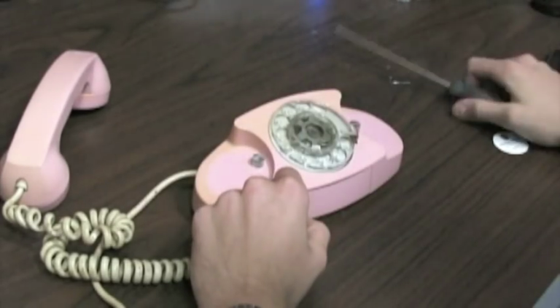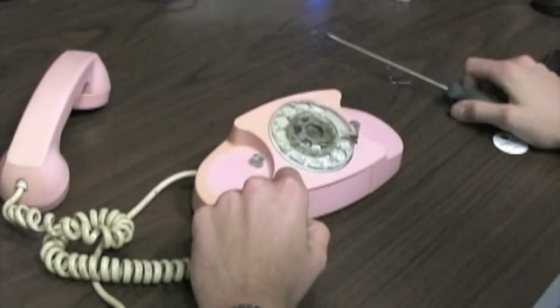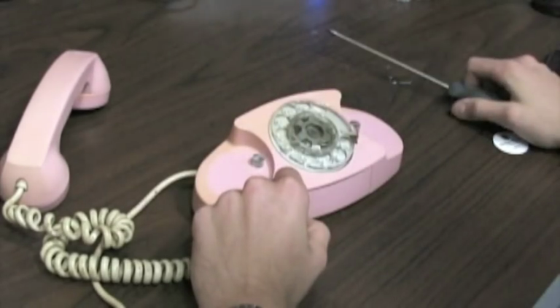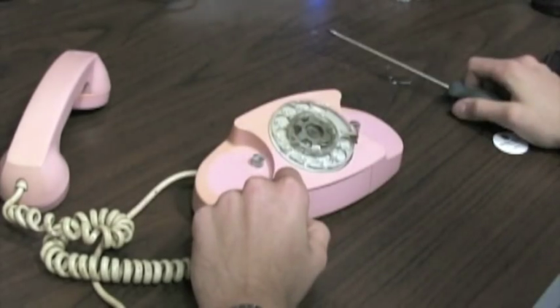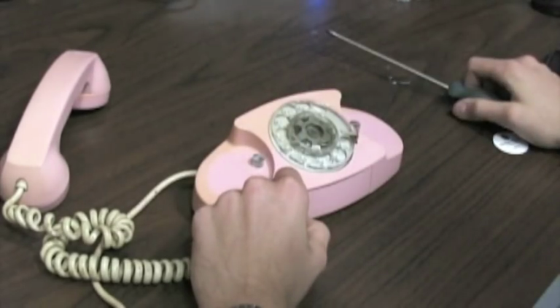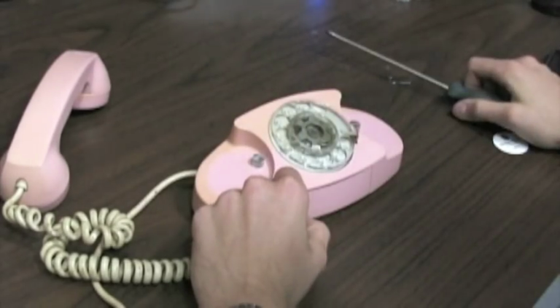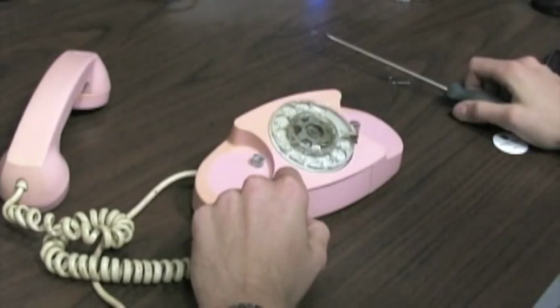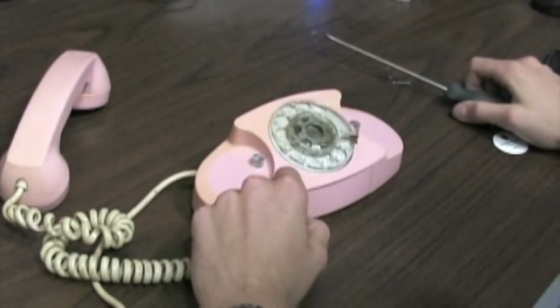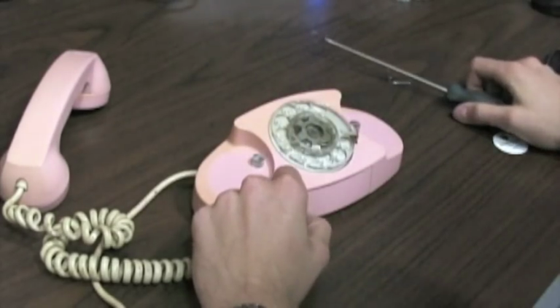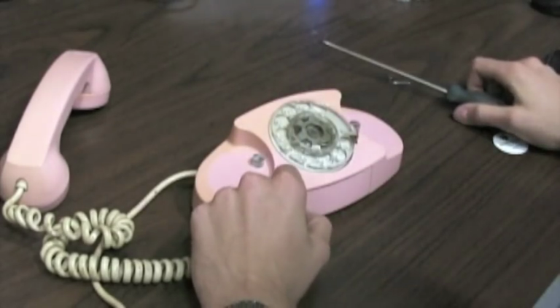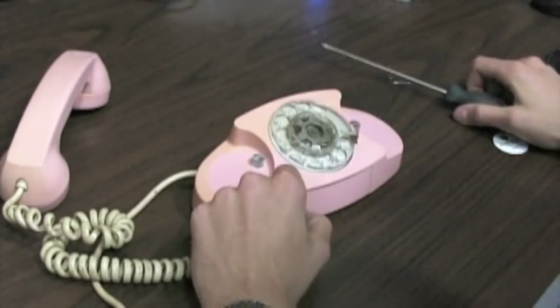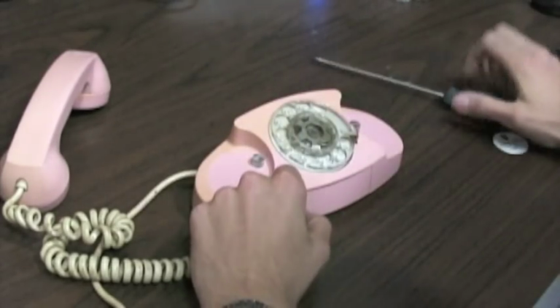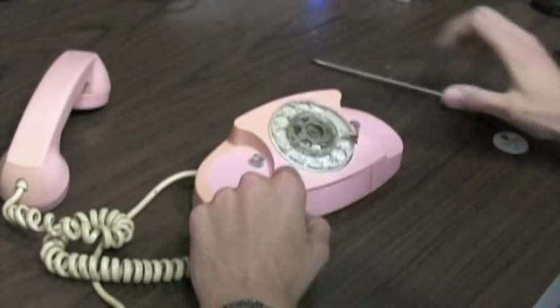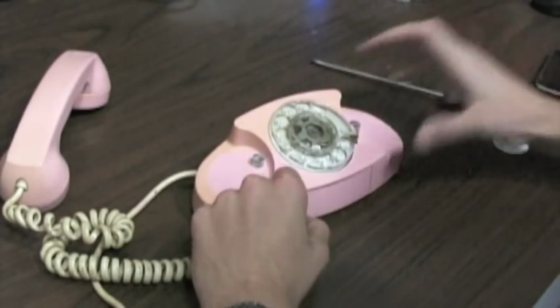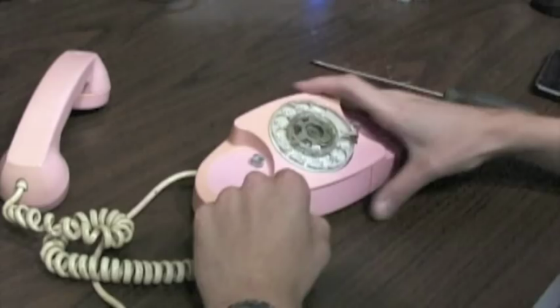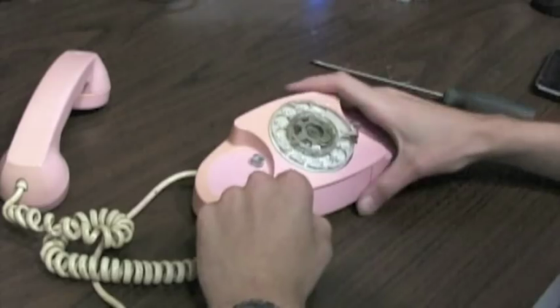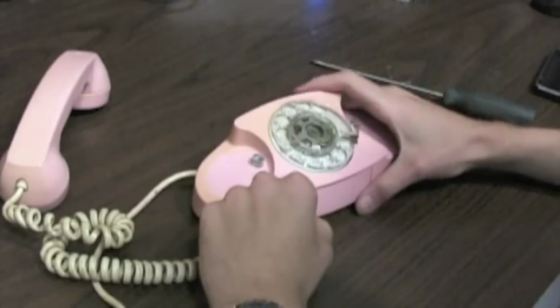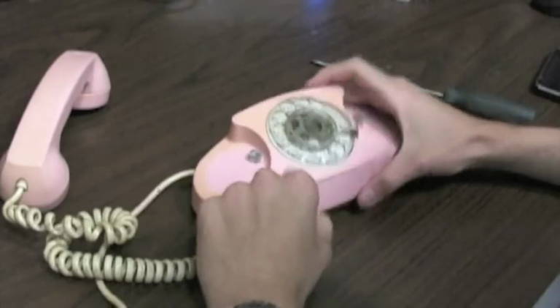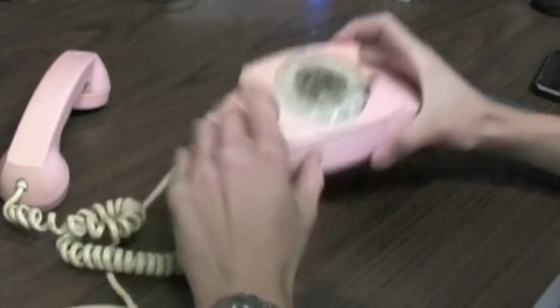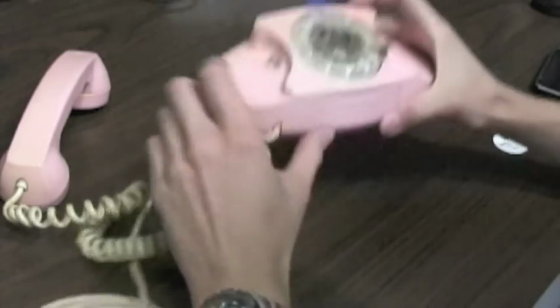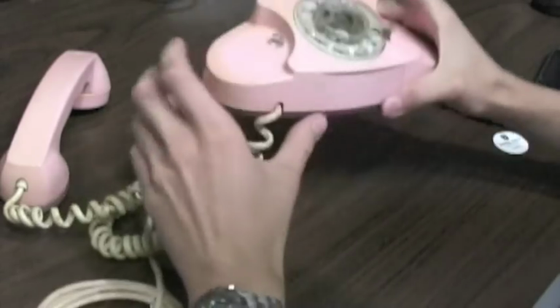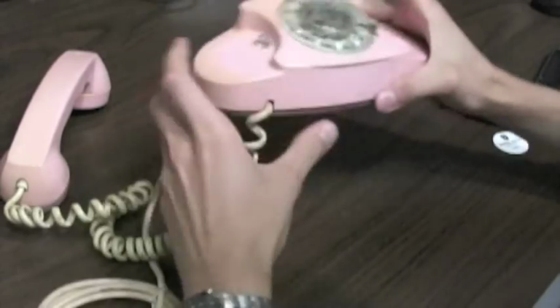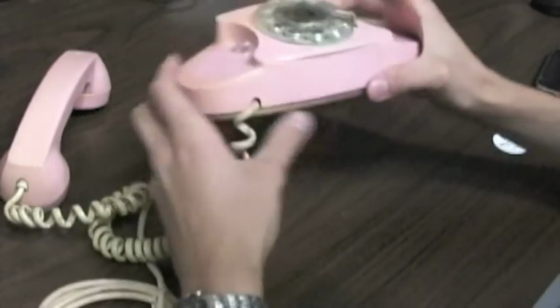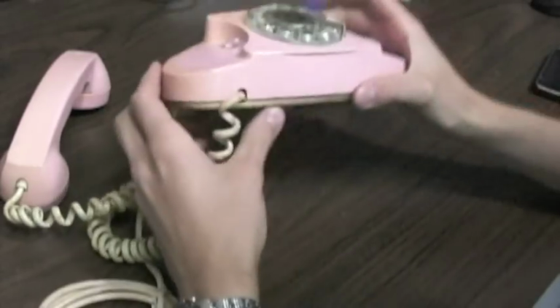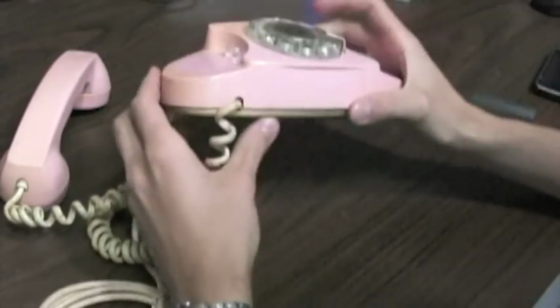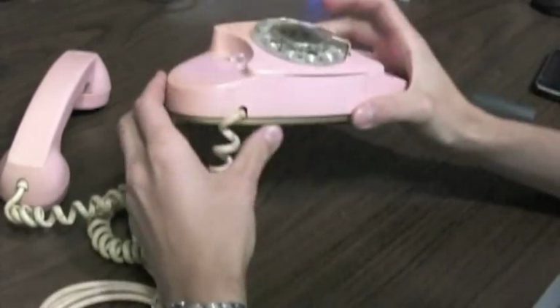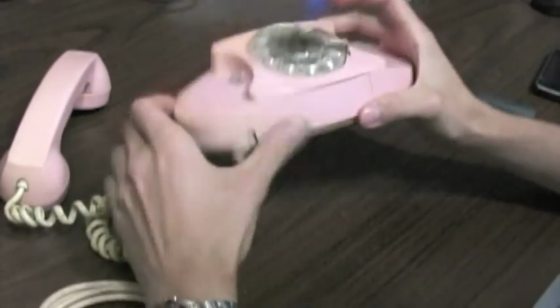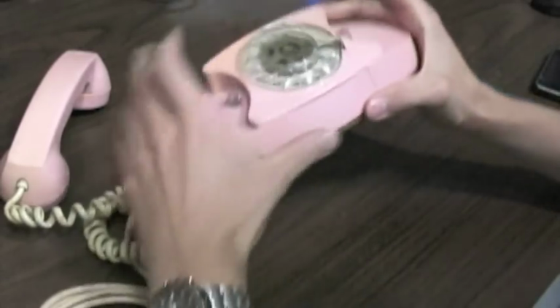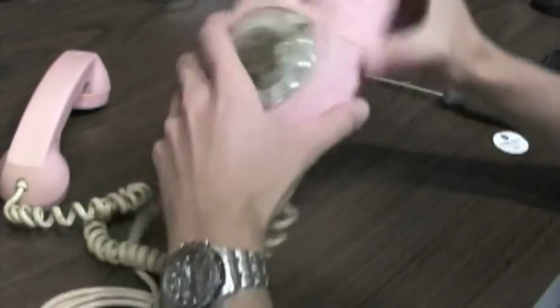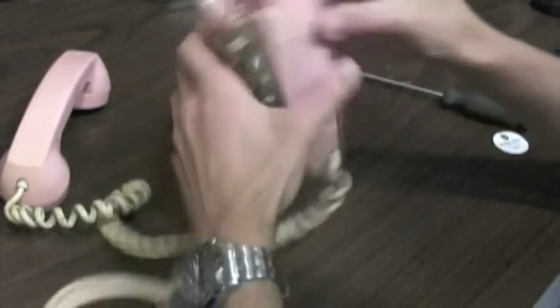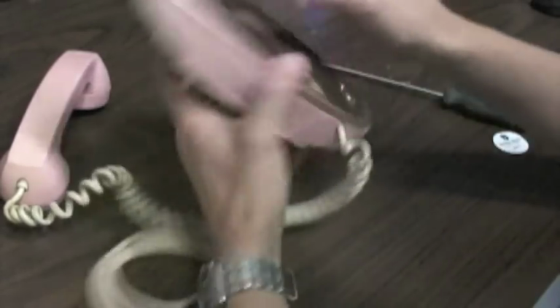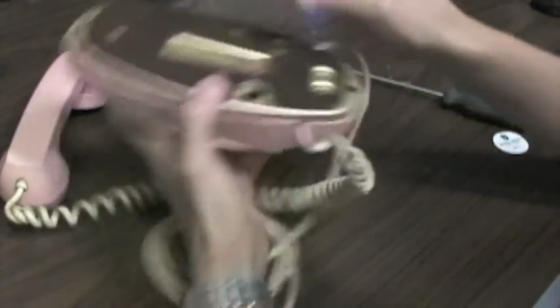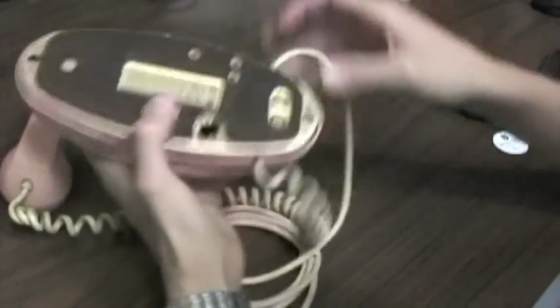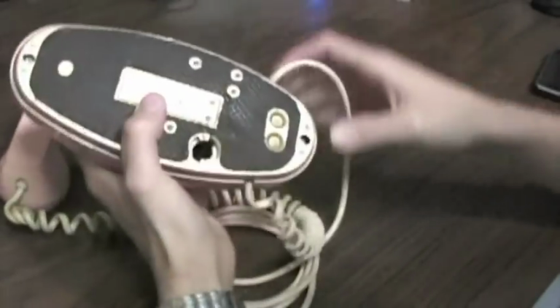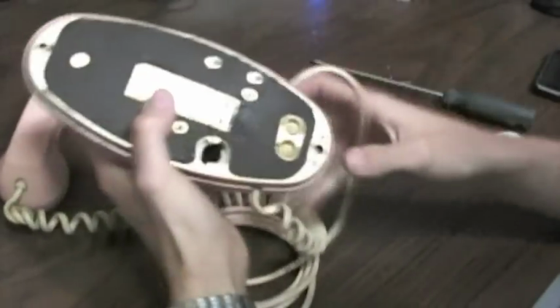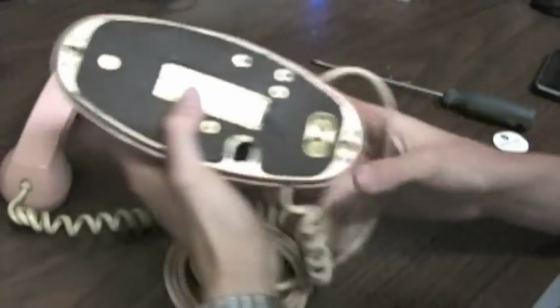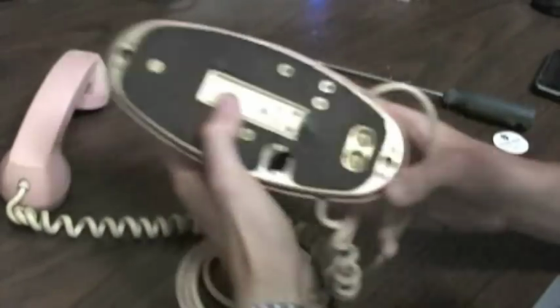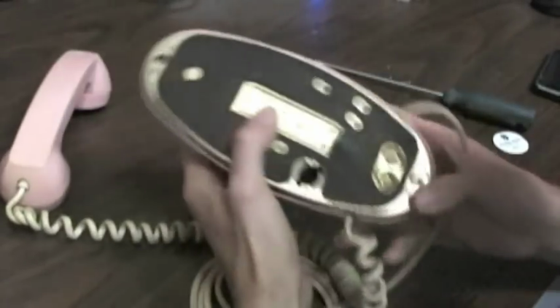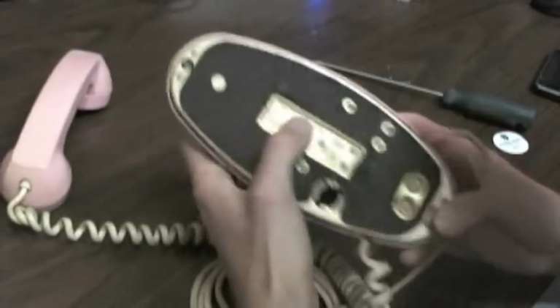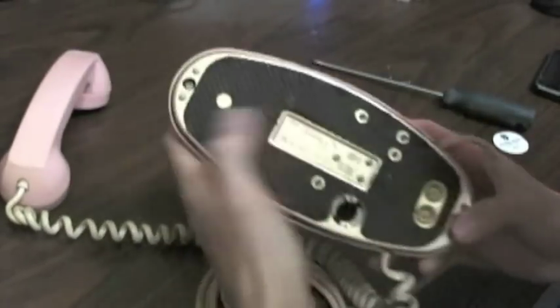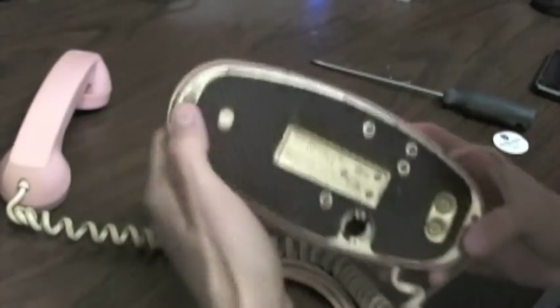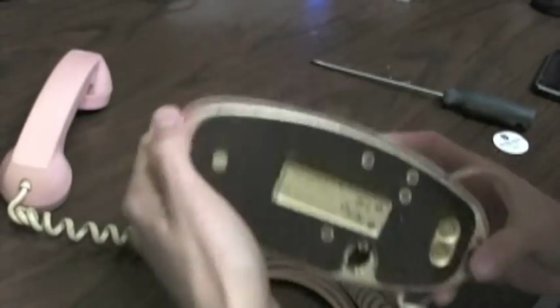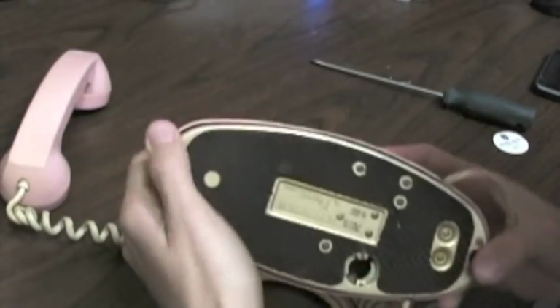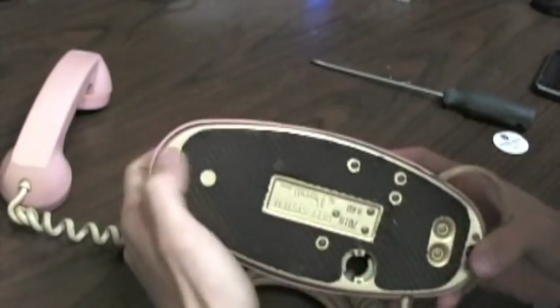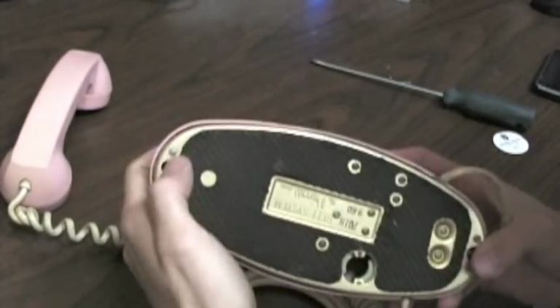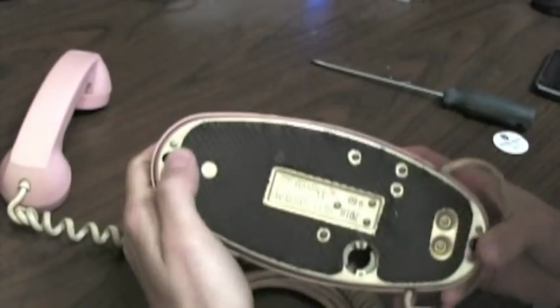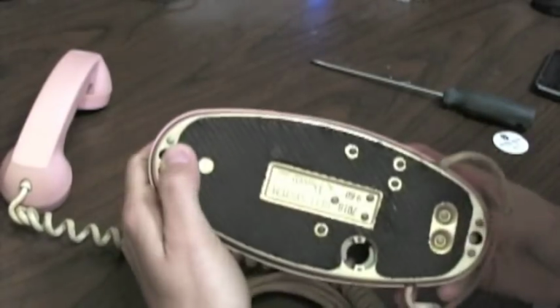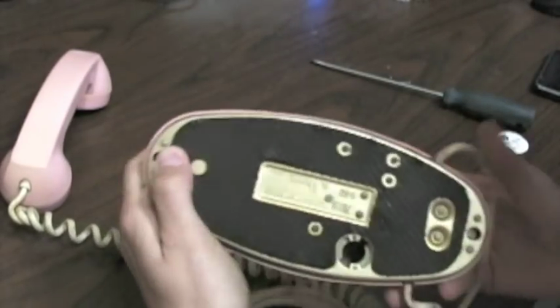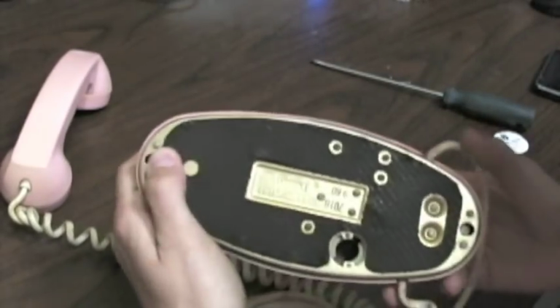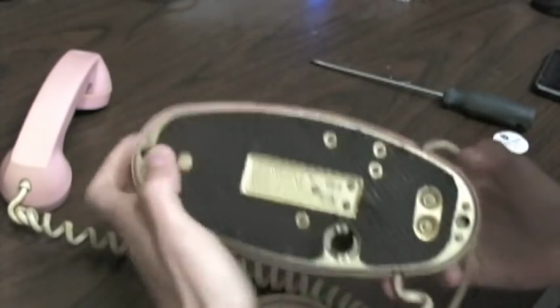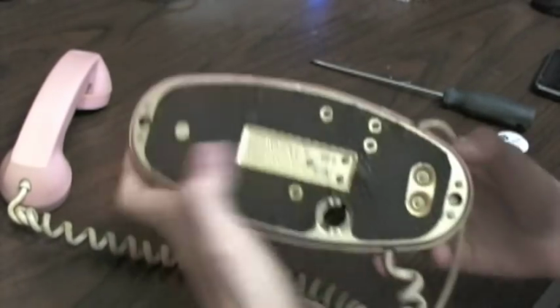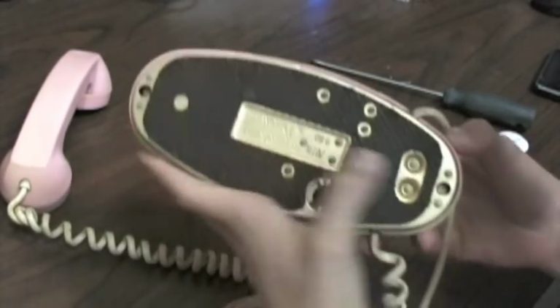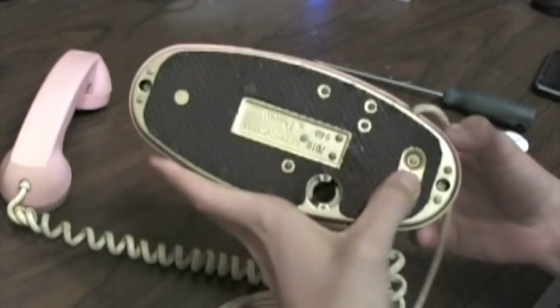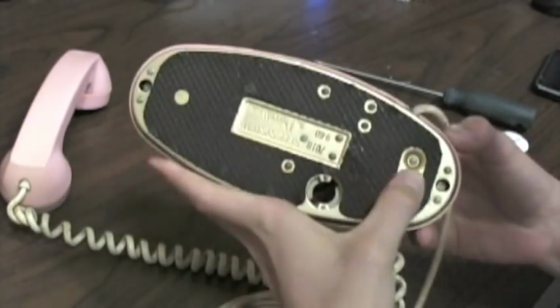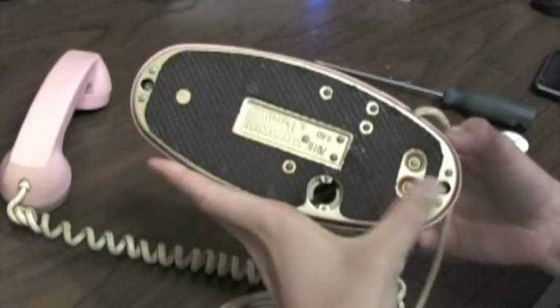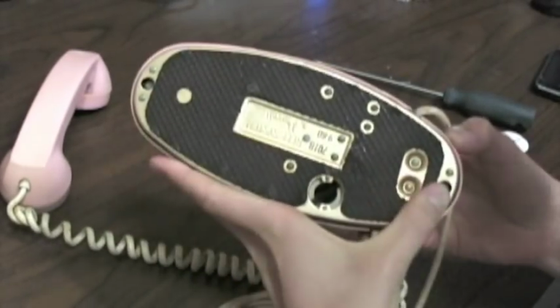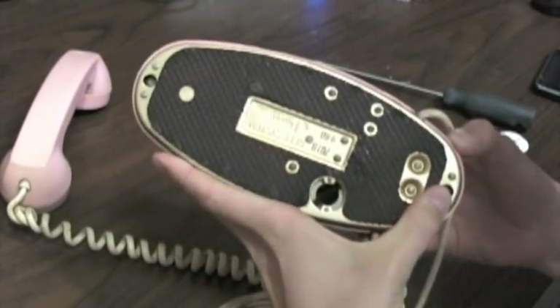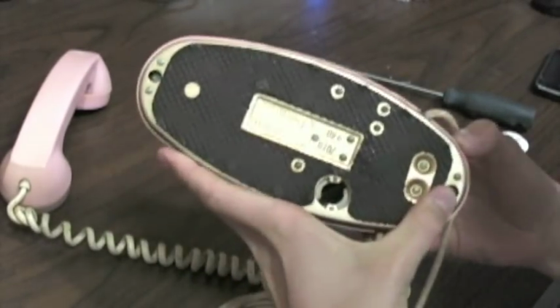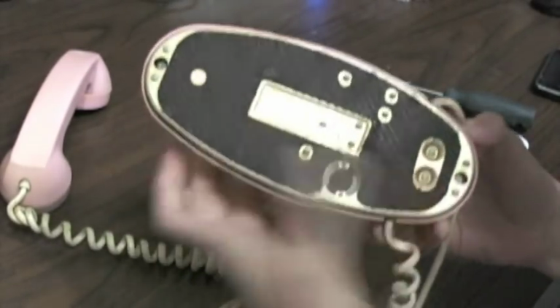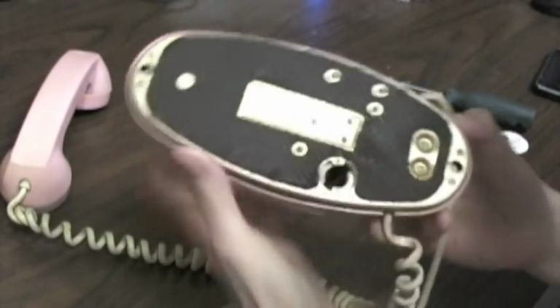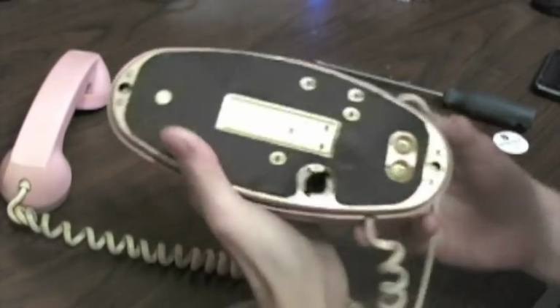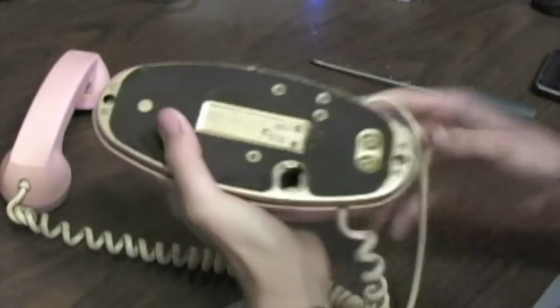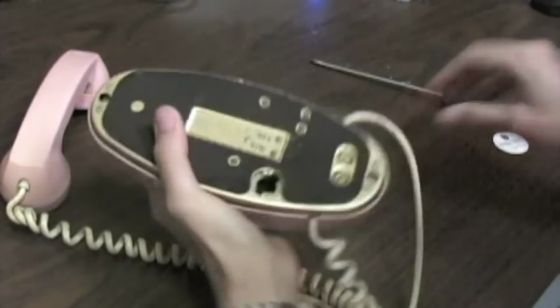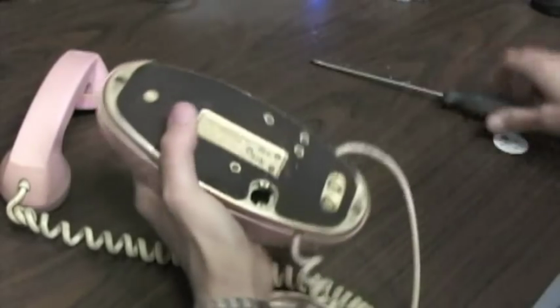All you're going to have to do first is open up the phone, and that can be done just by taking out the two screws on either end of the phone.